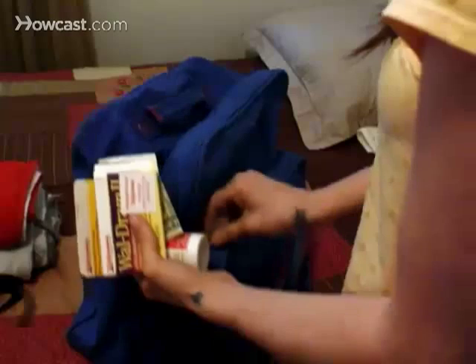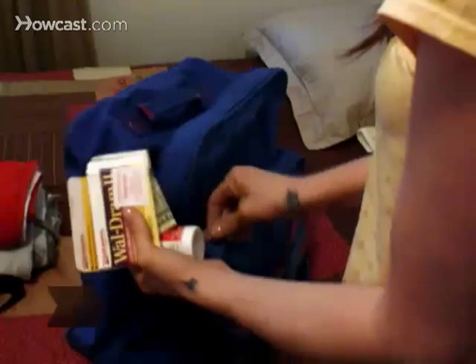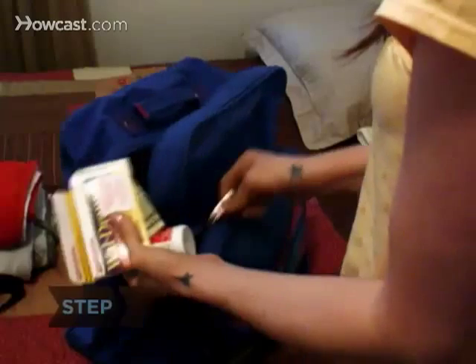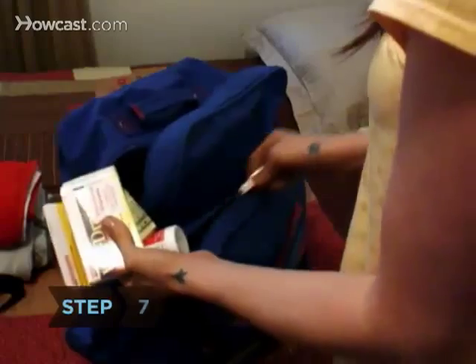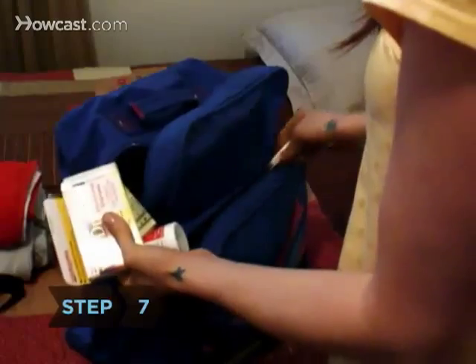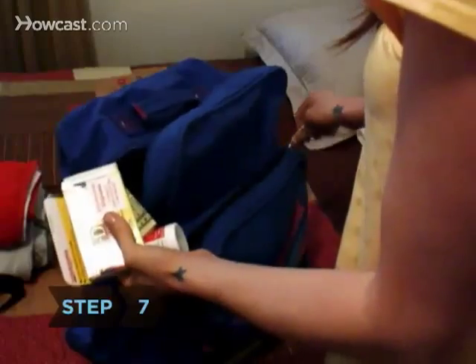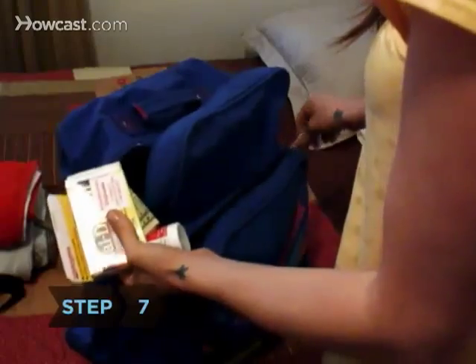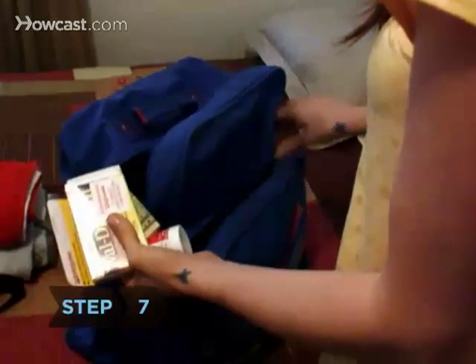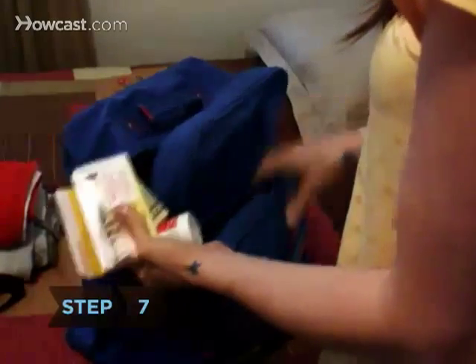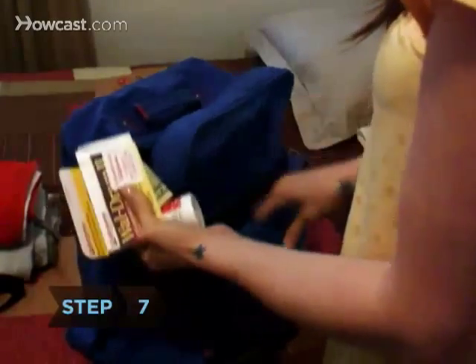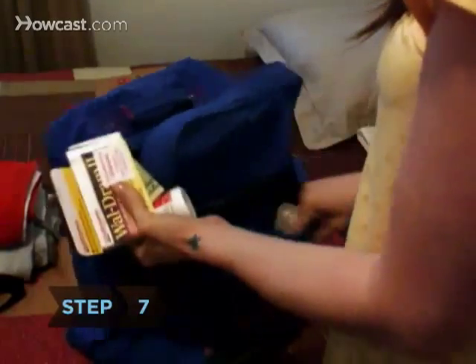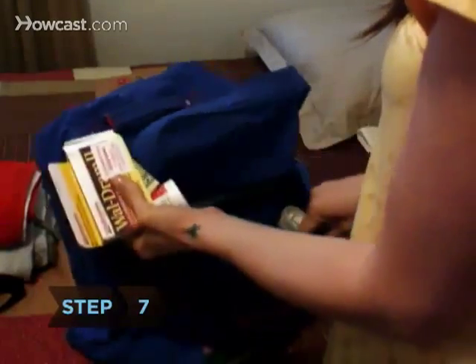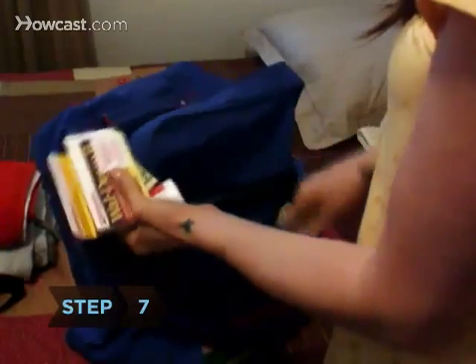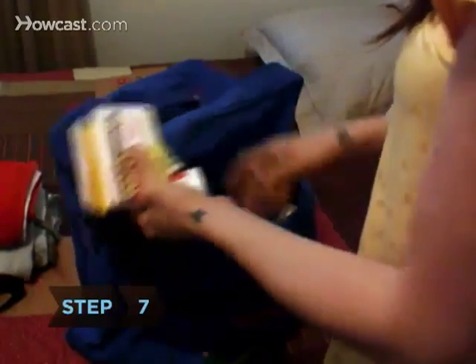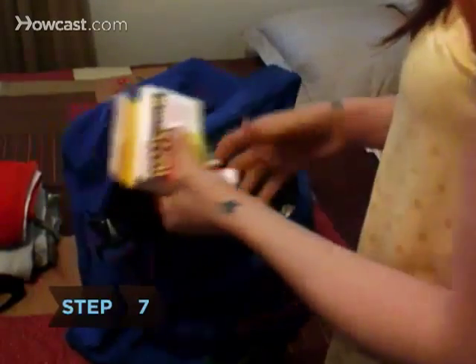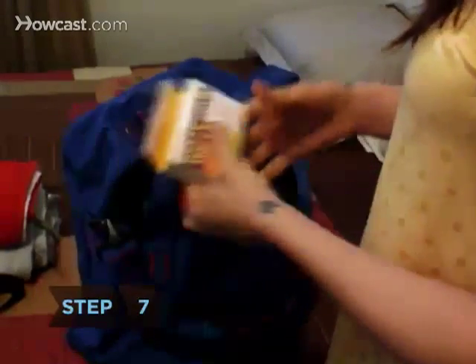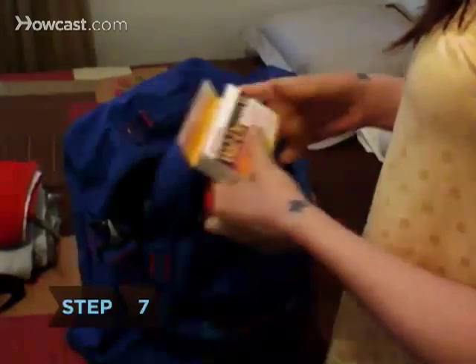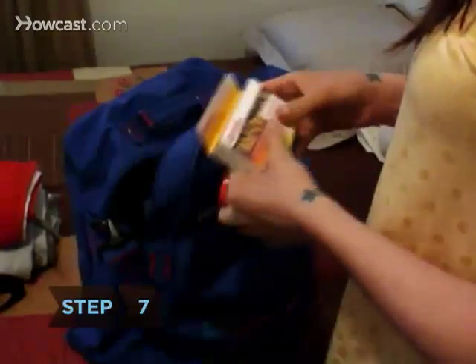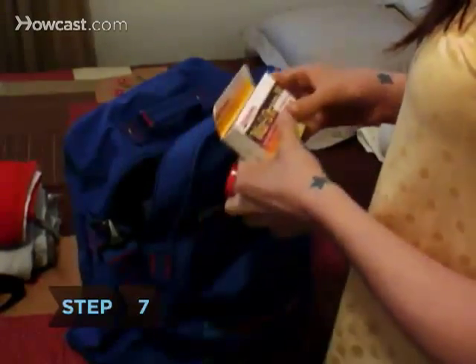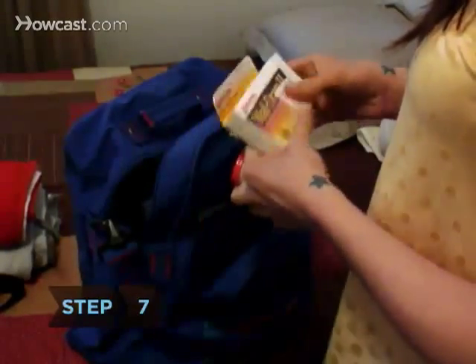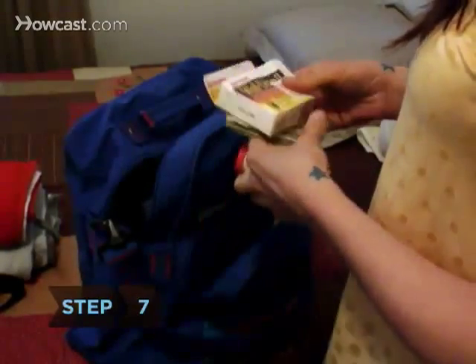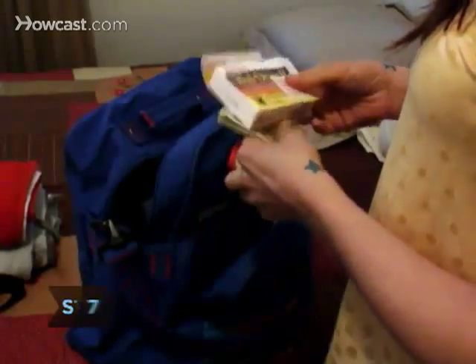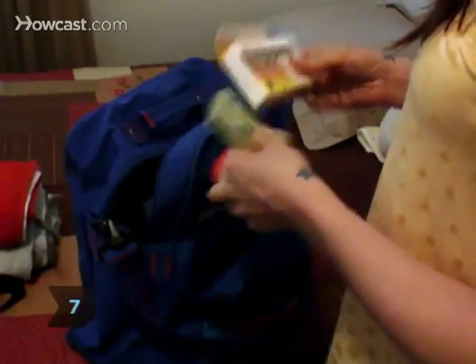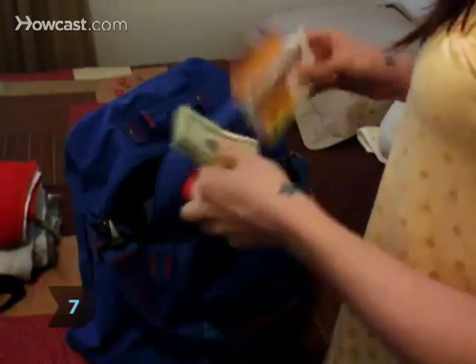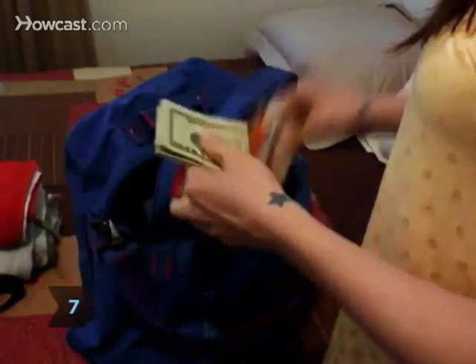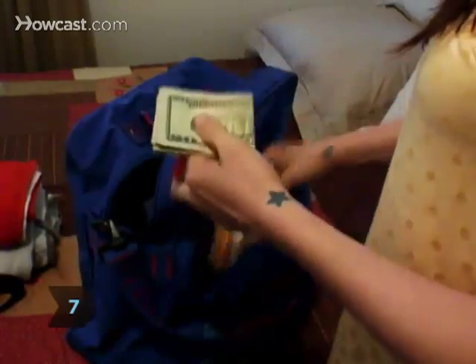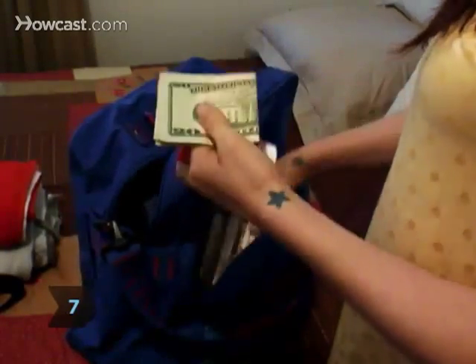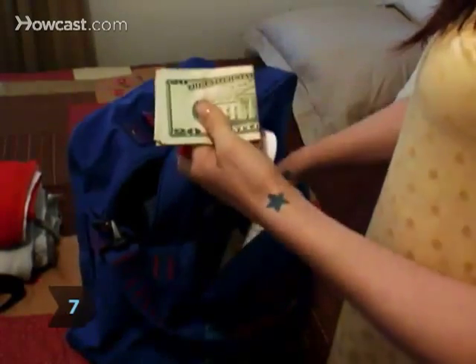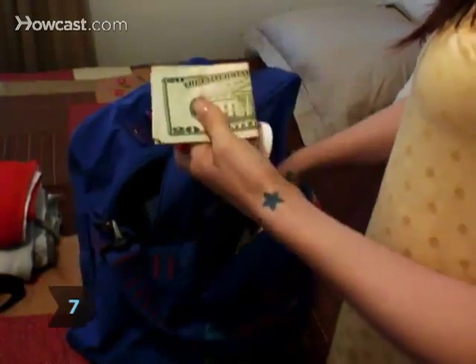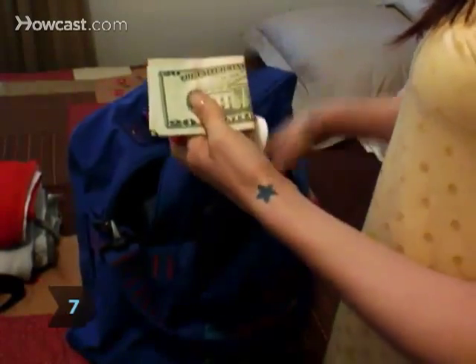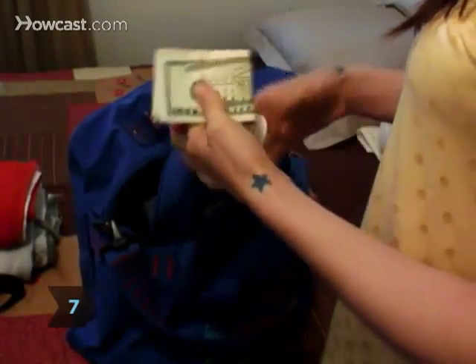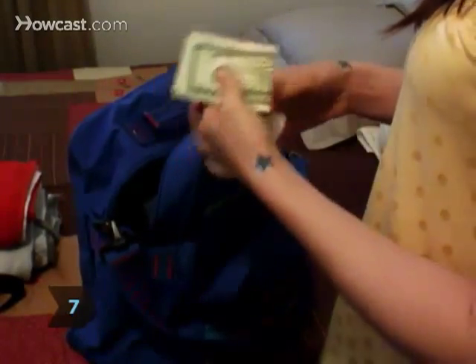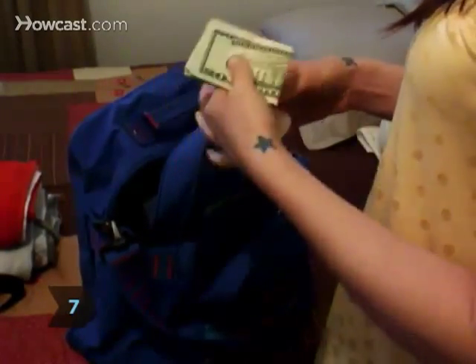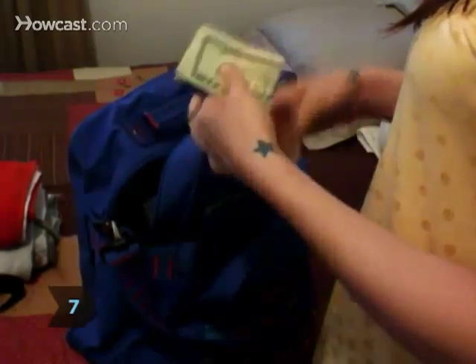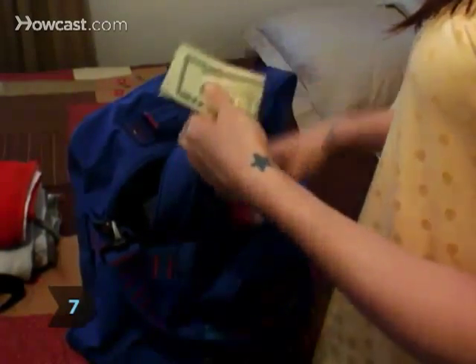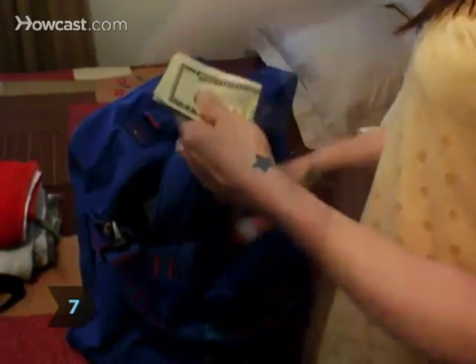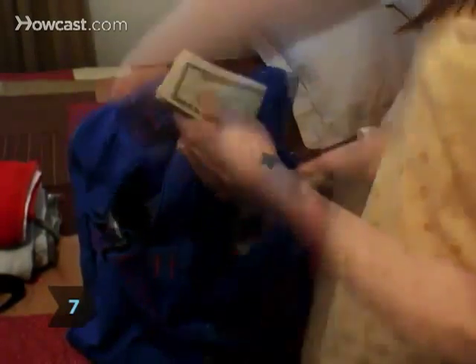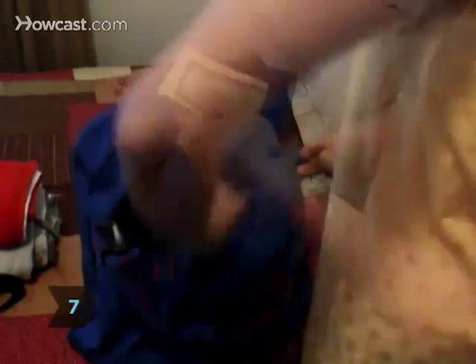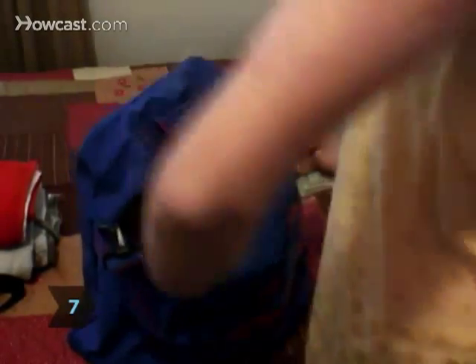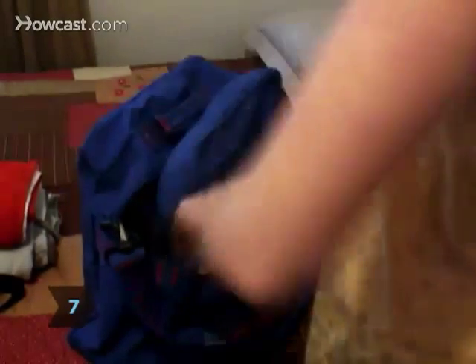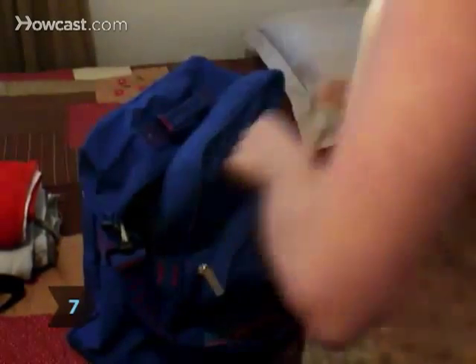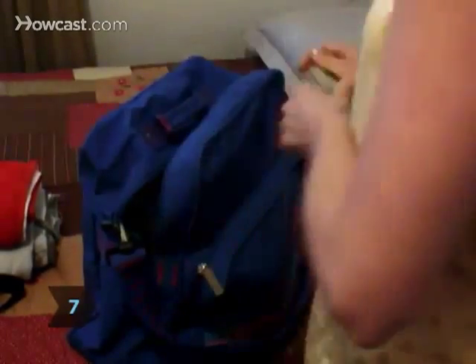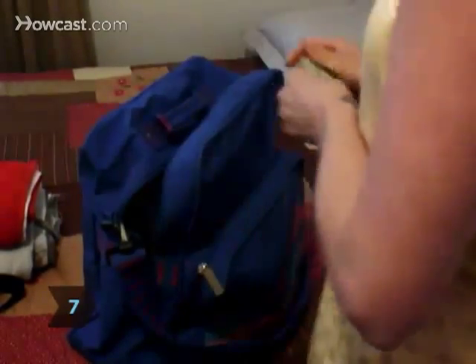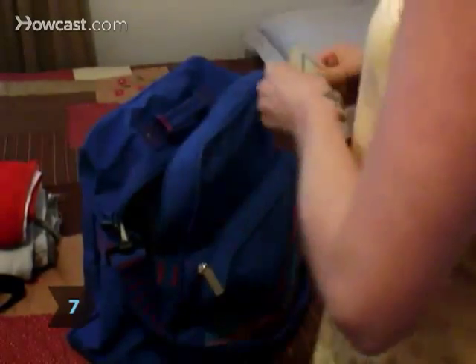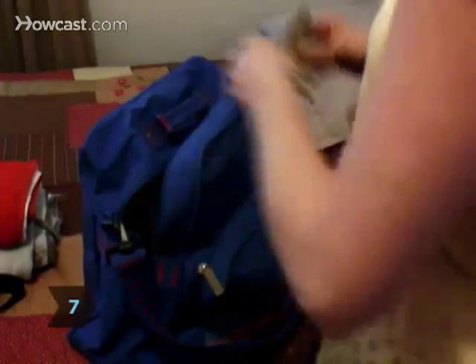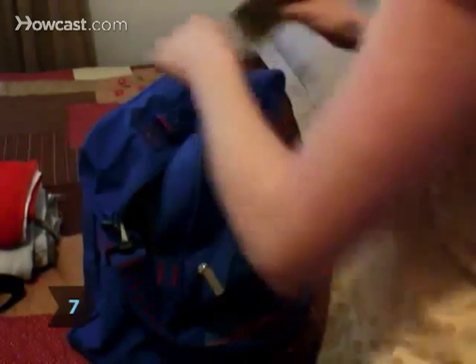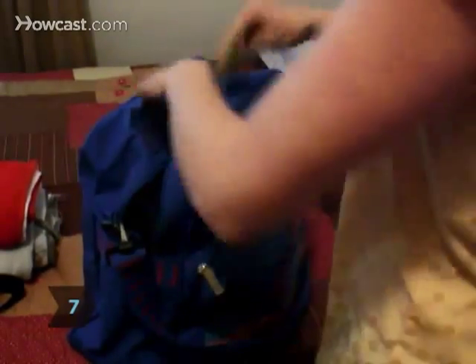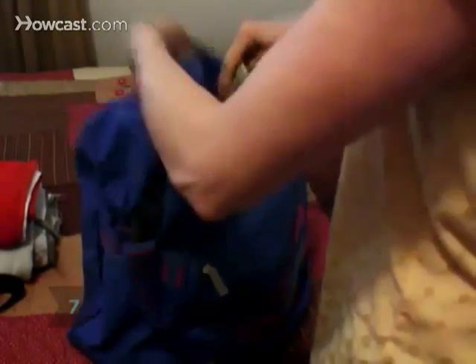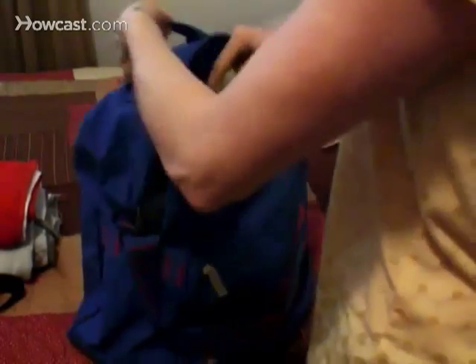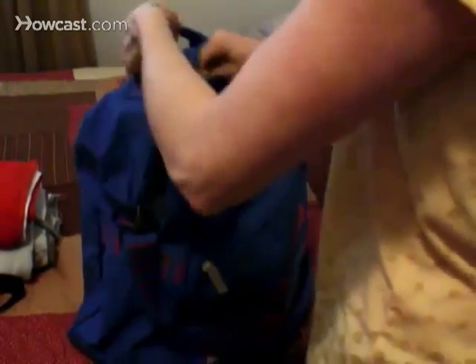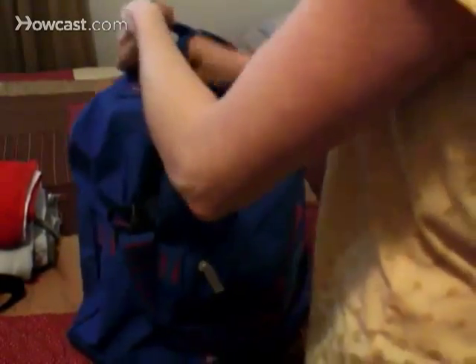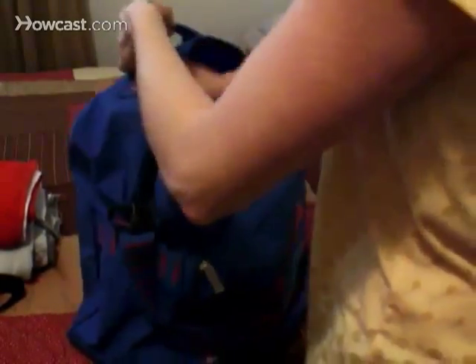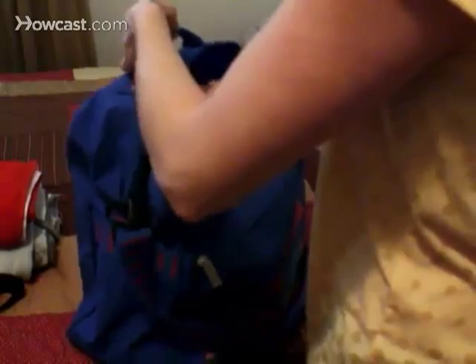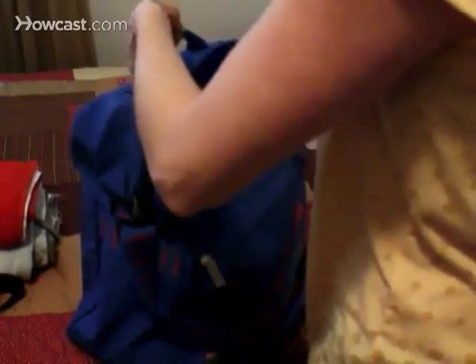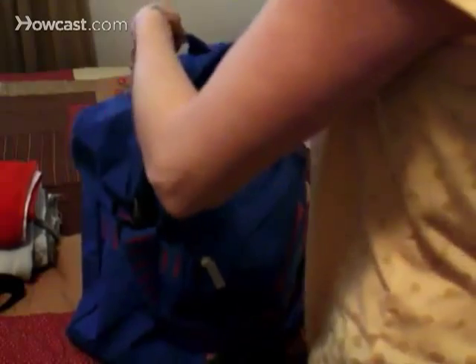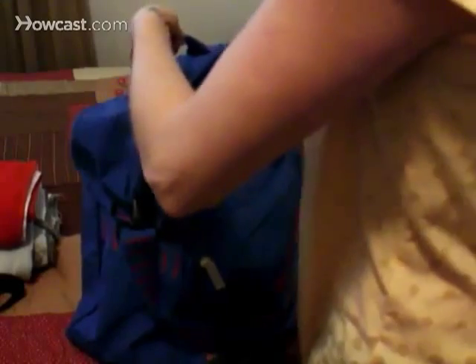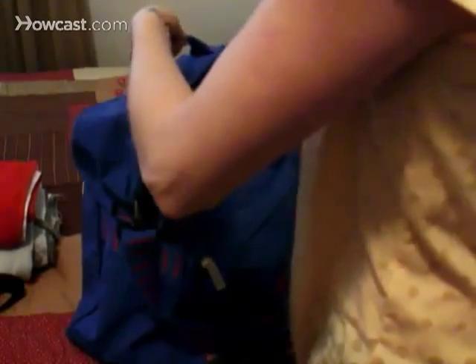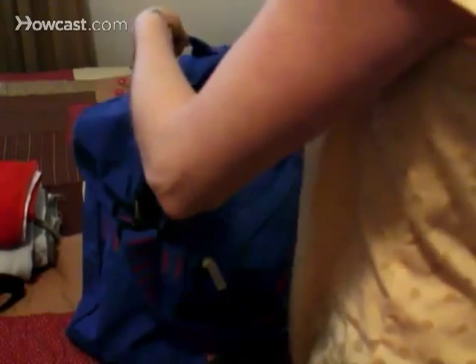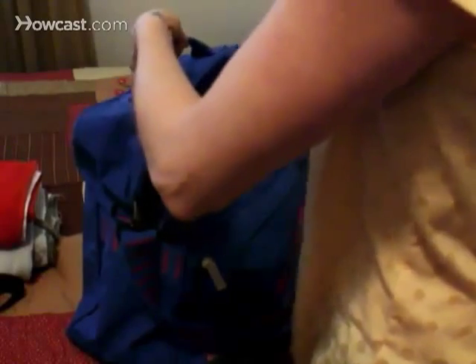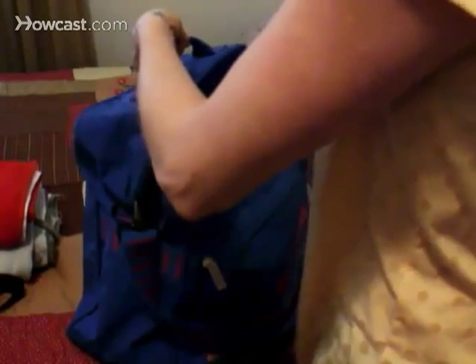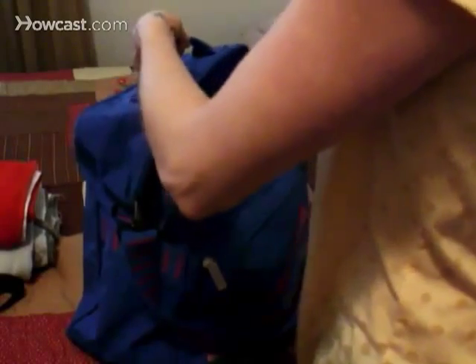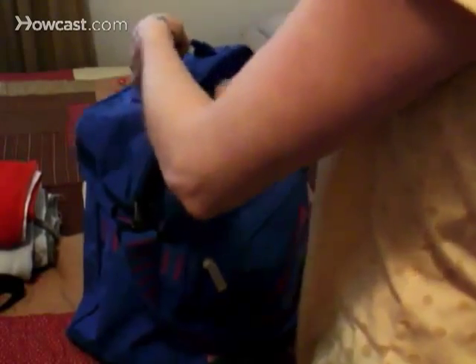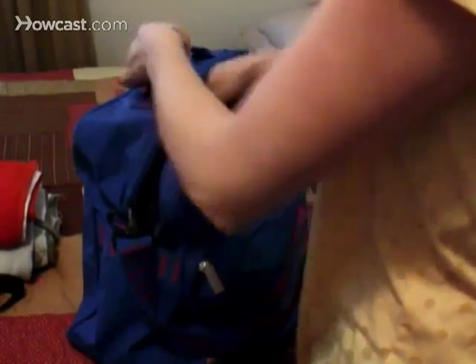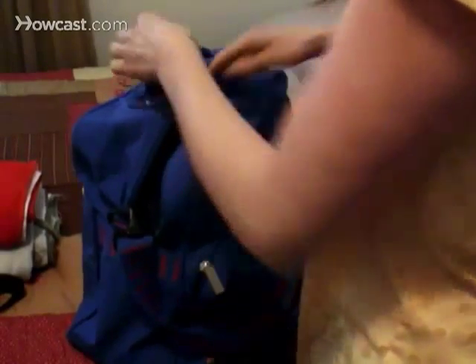Step 7: Put any medicine and cash in your carry-on bag, but leave valuables like expensive jewelry behind.